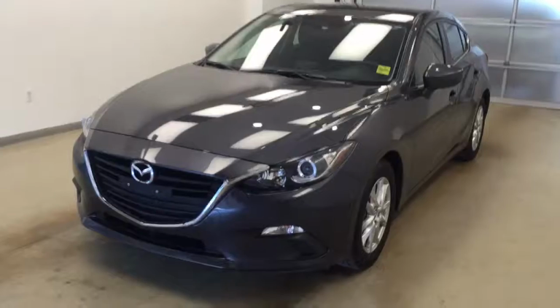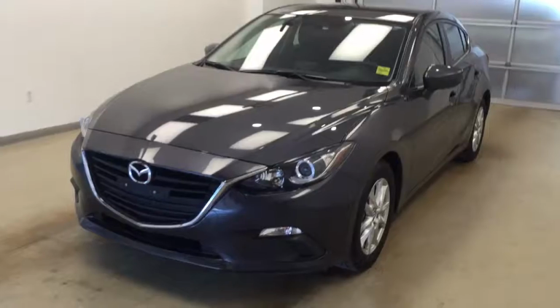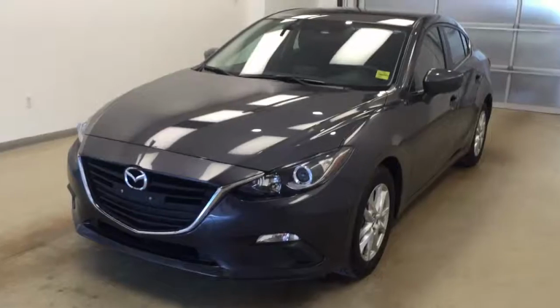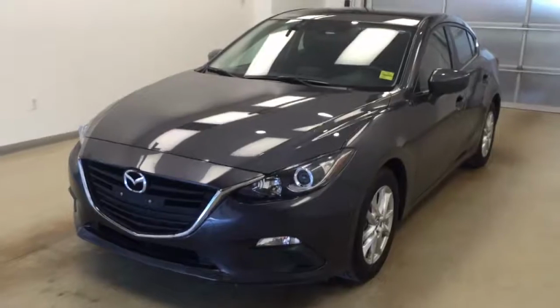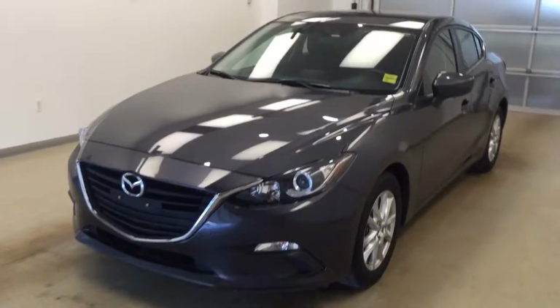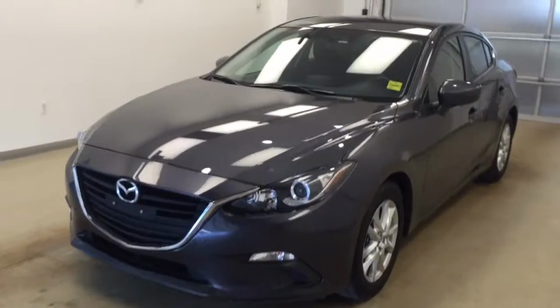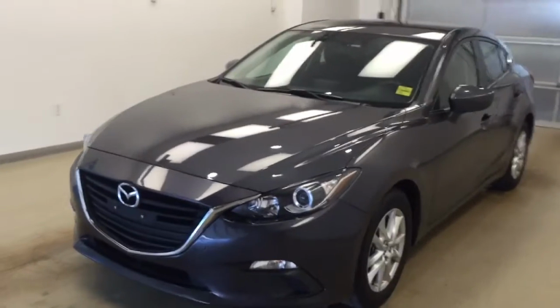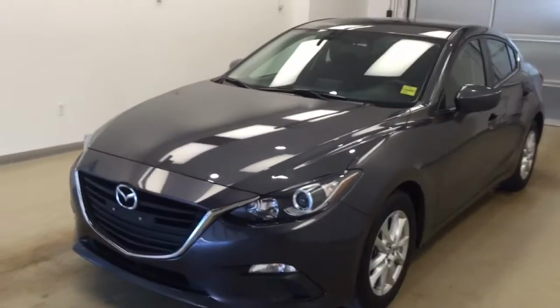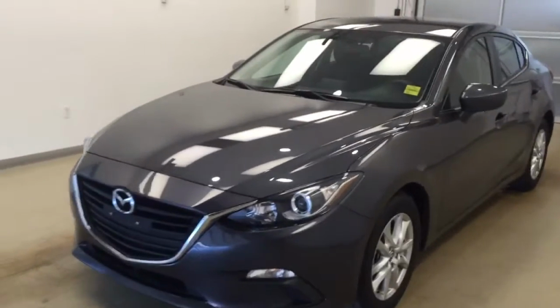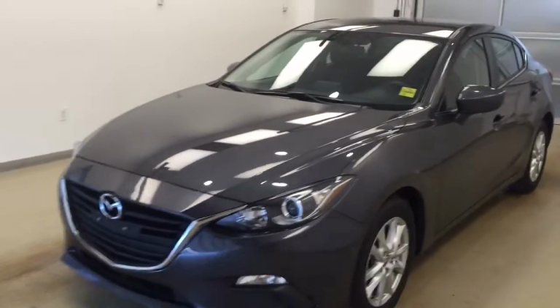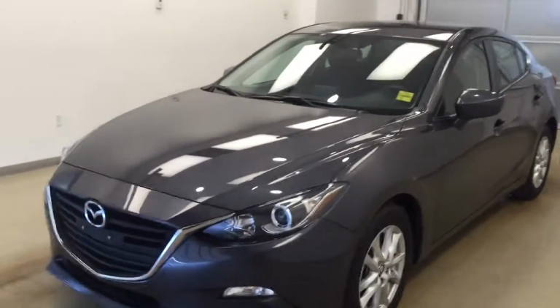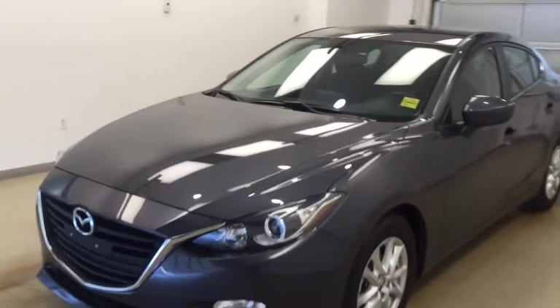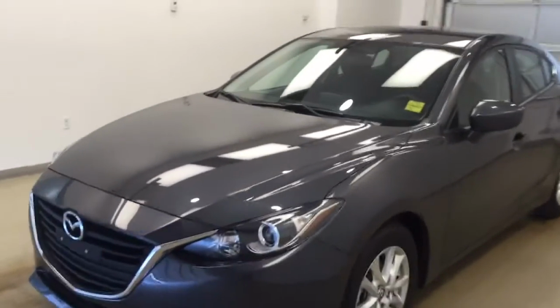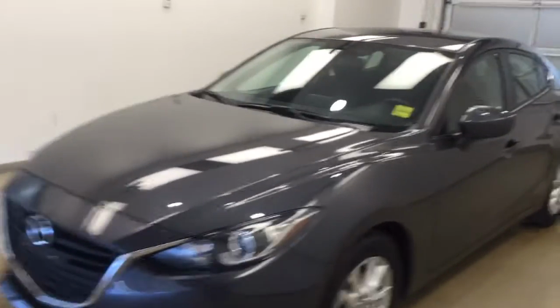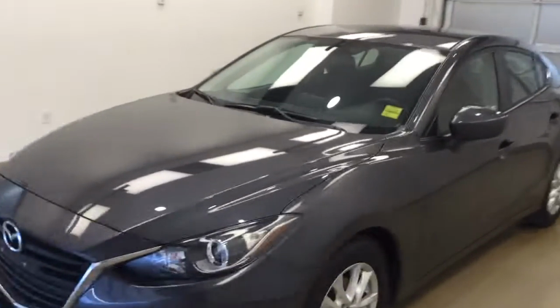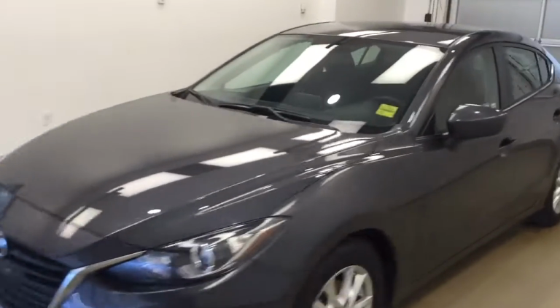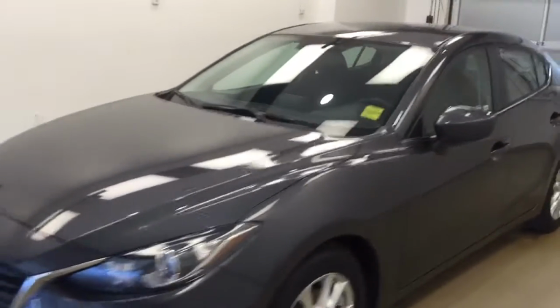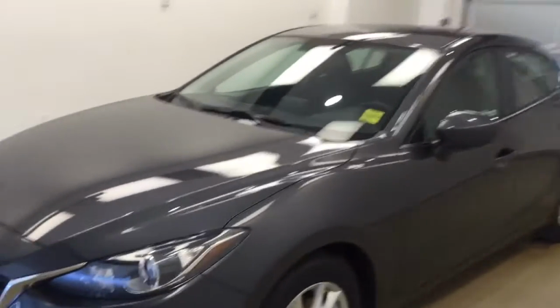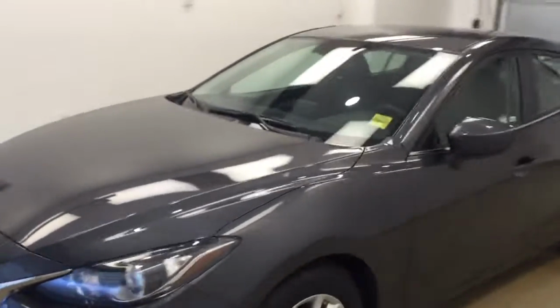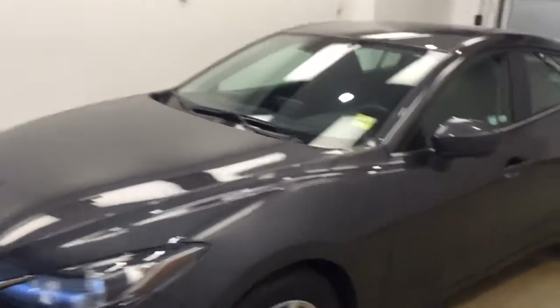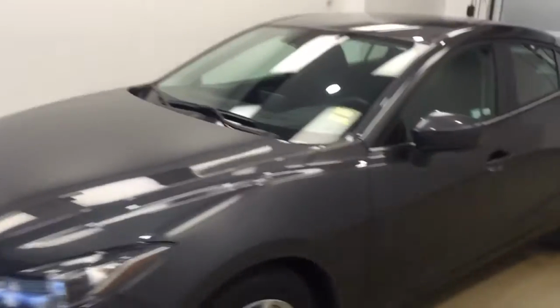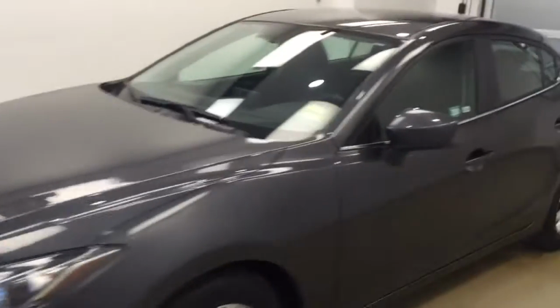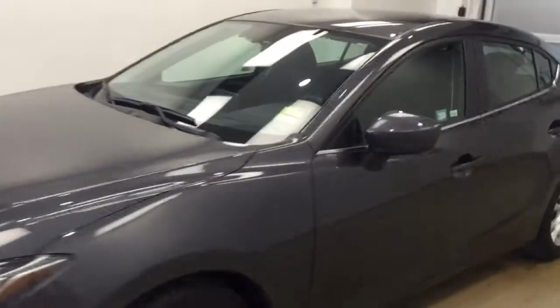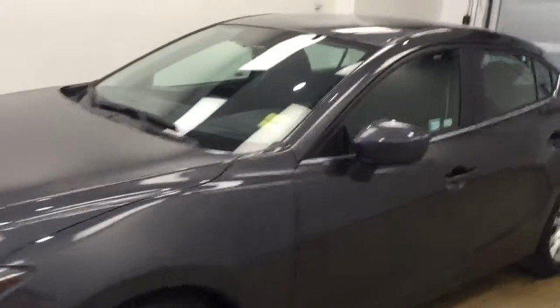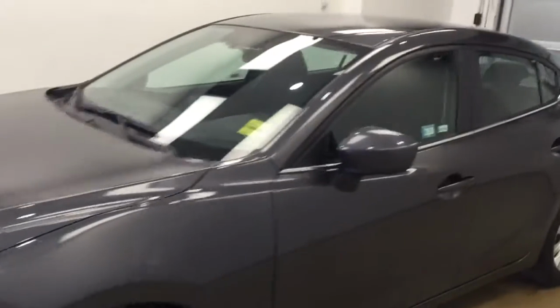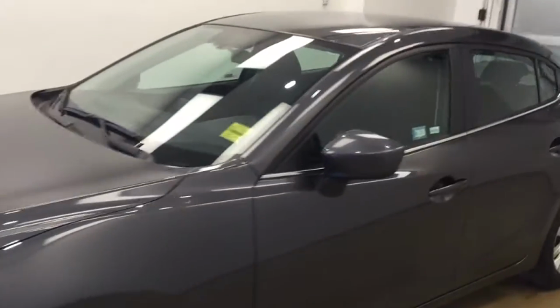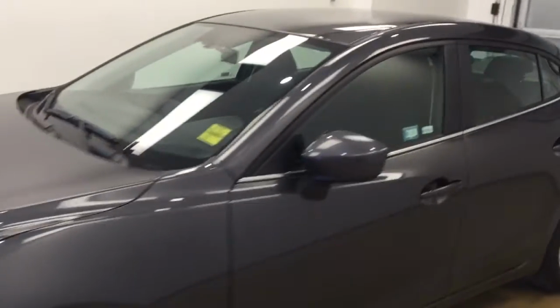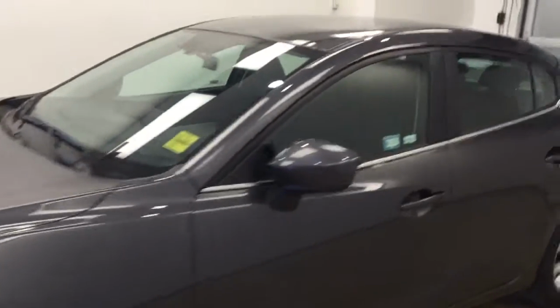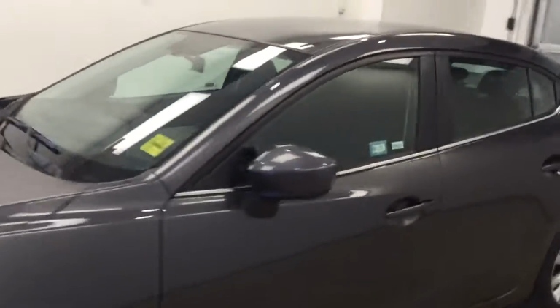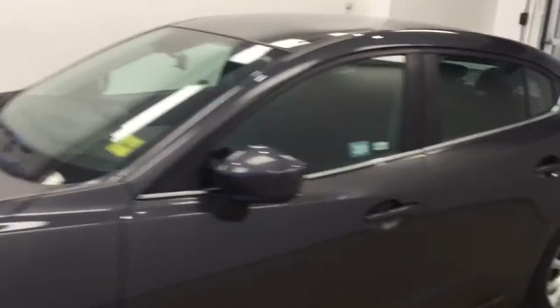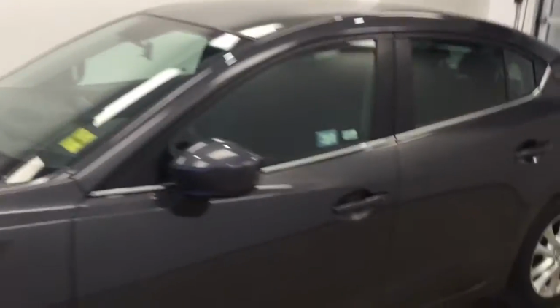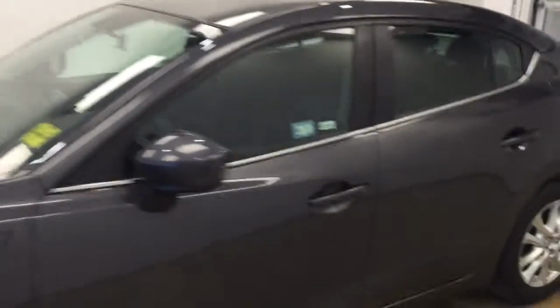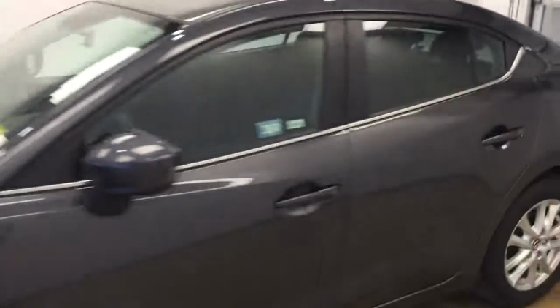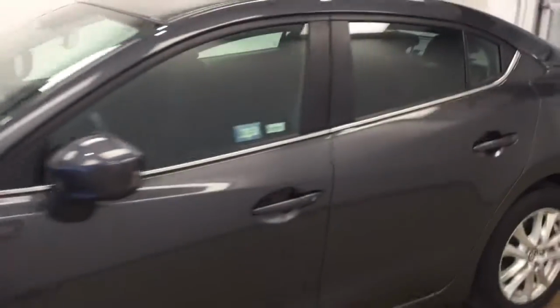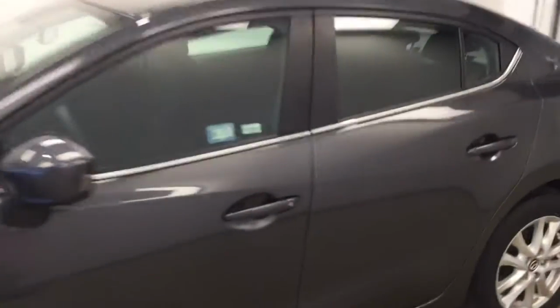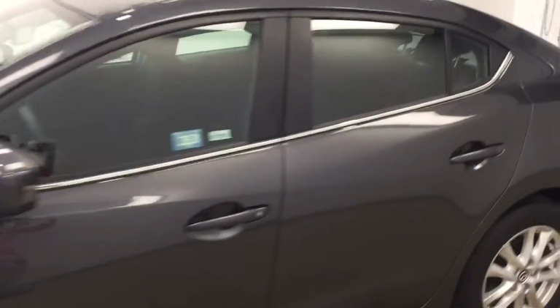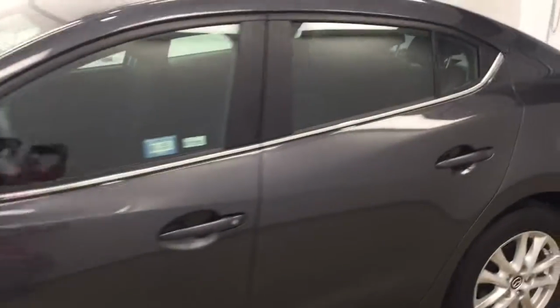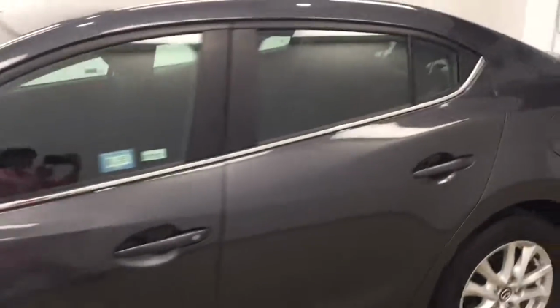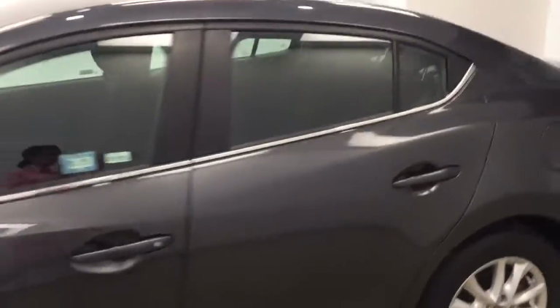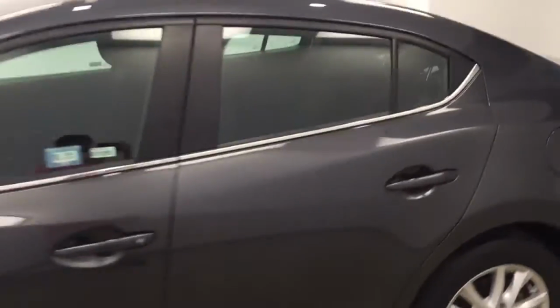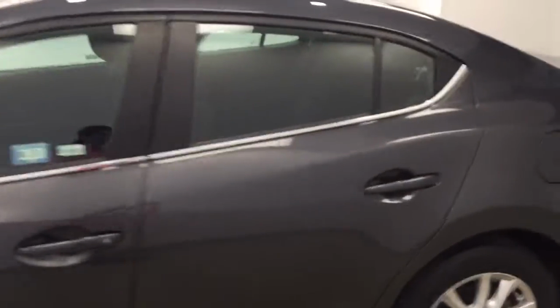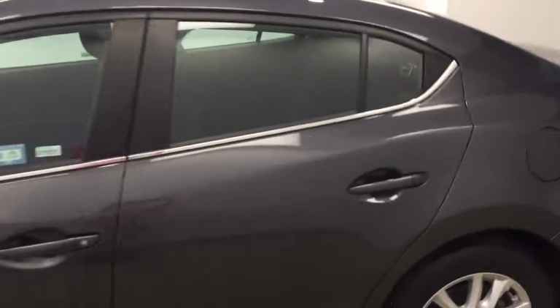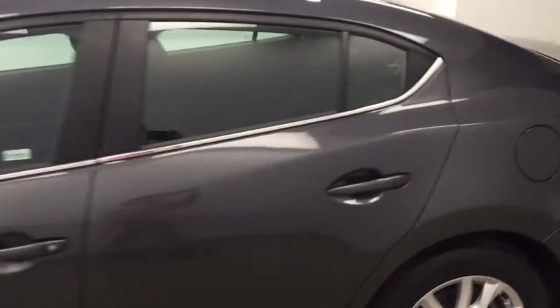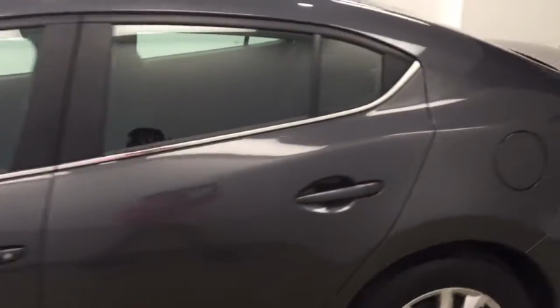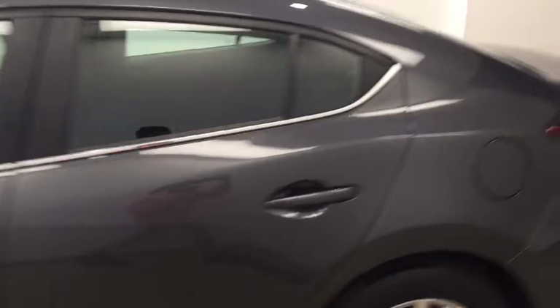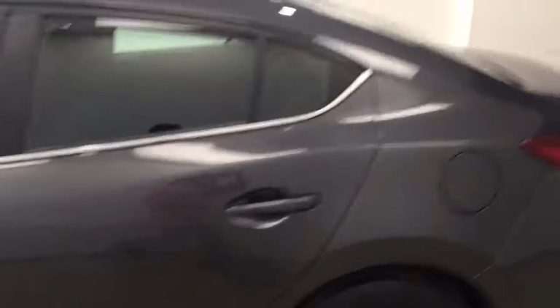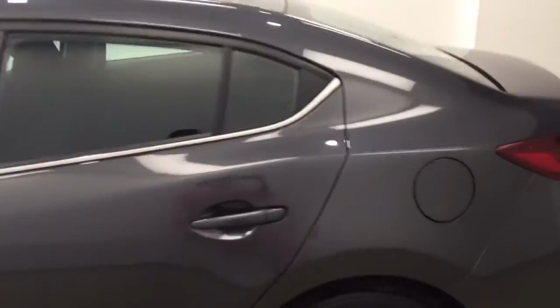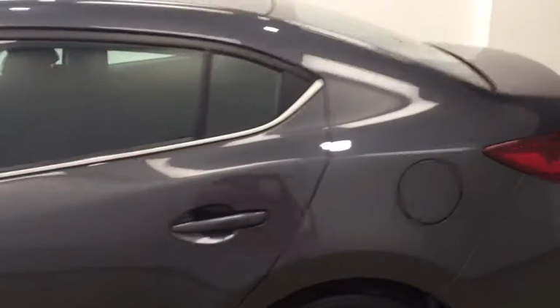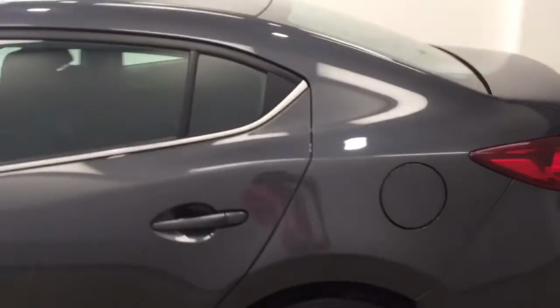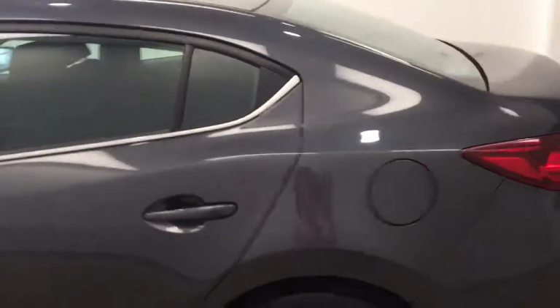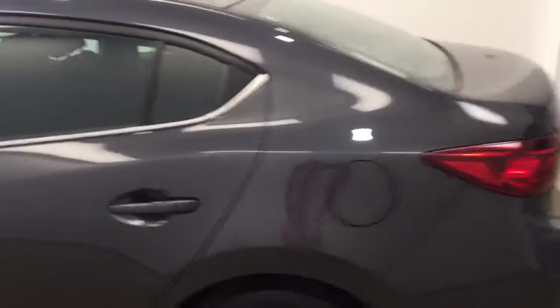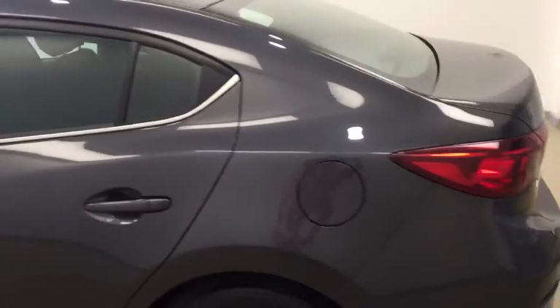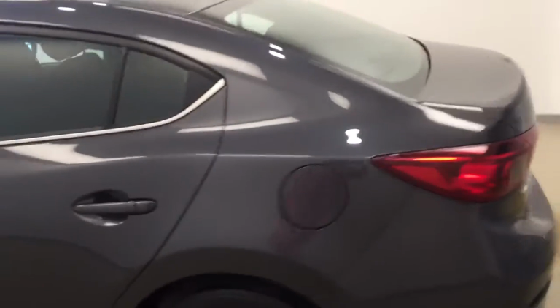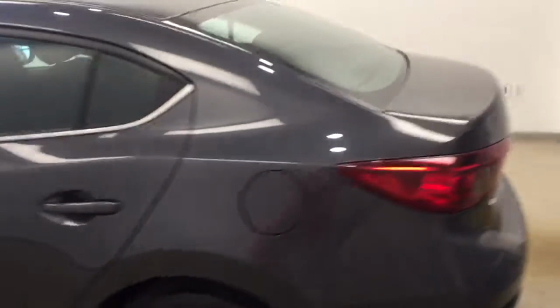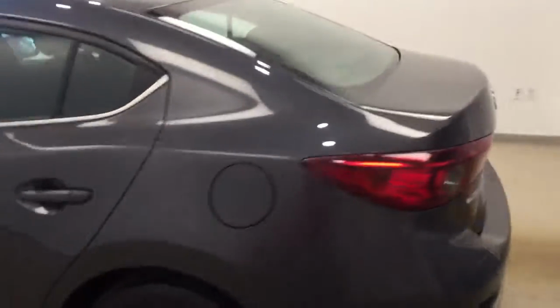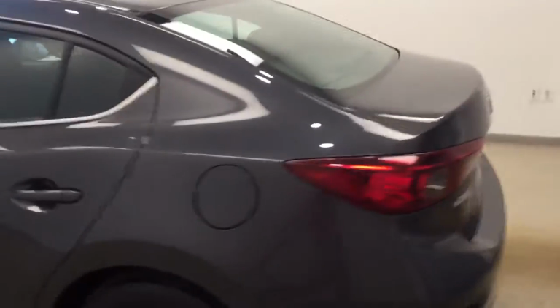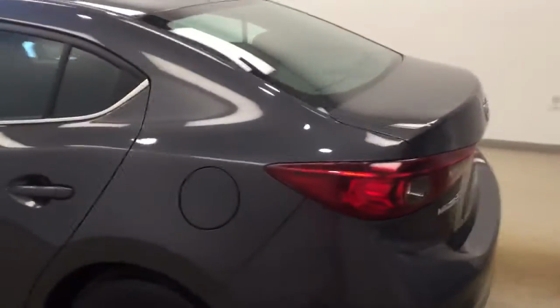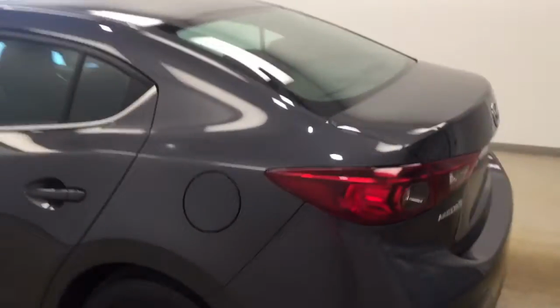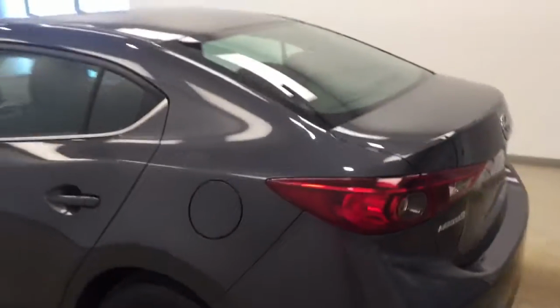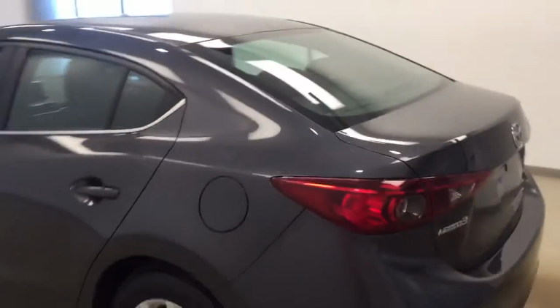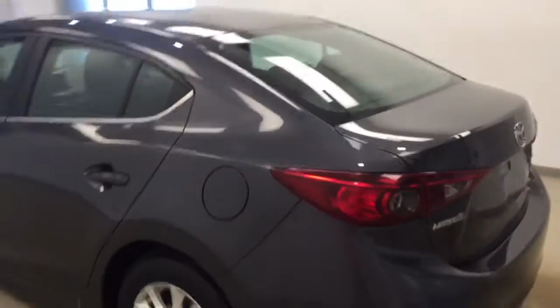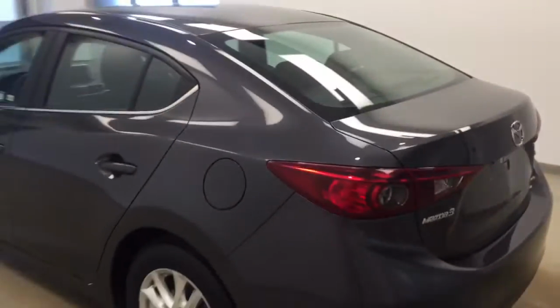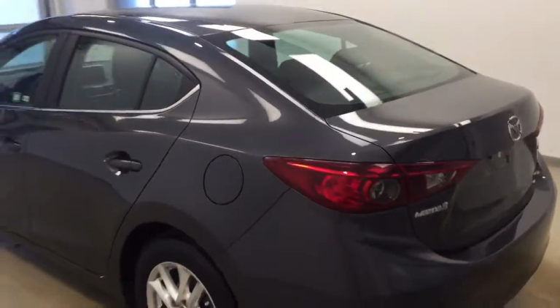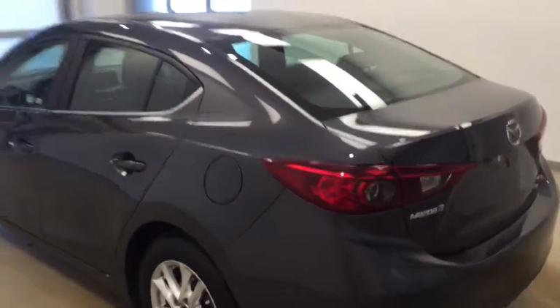This is stock number 179775 on a 2016 Mazda 3 GS, and our exterior color today is grey.